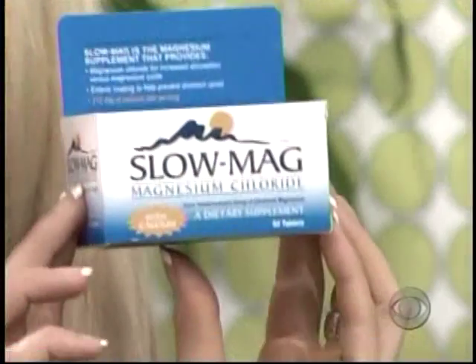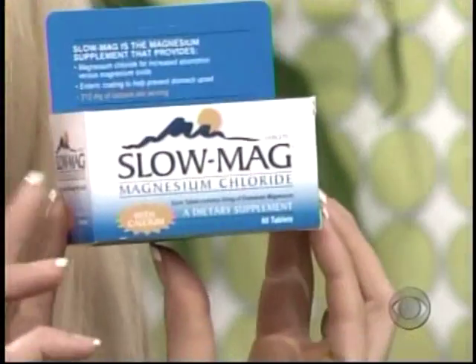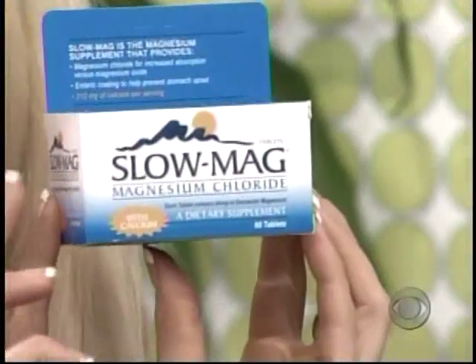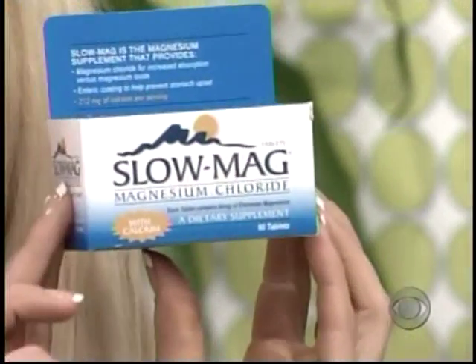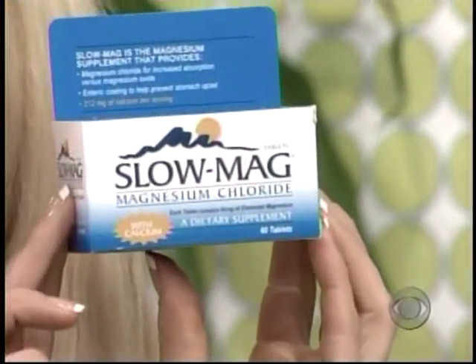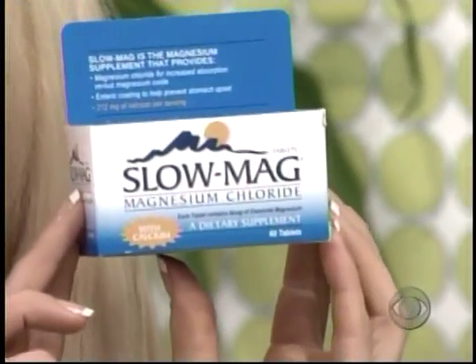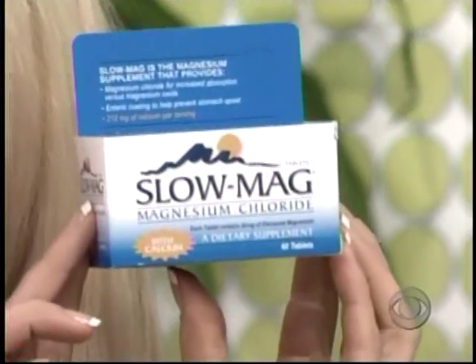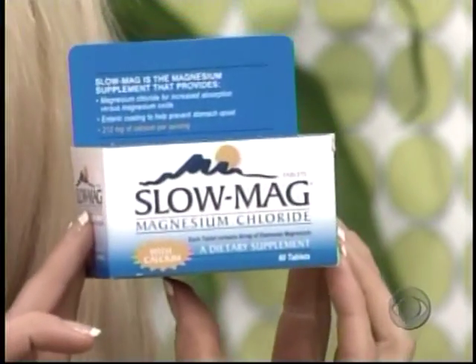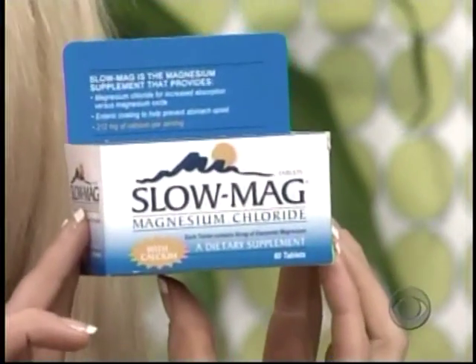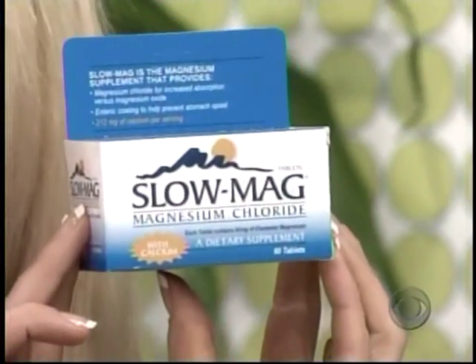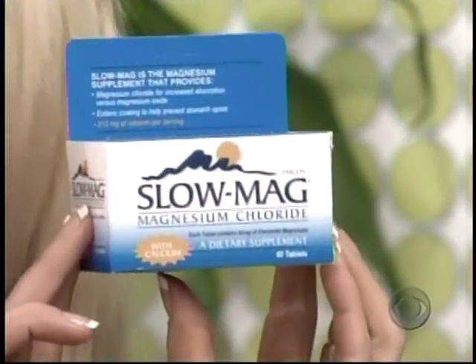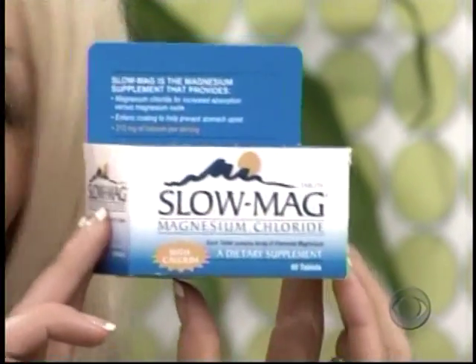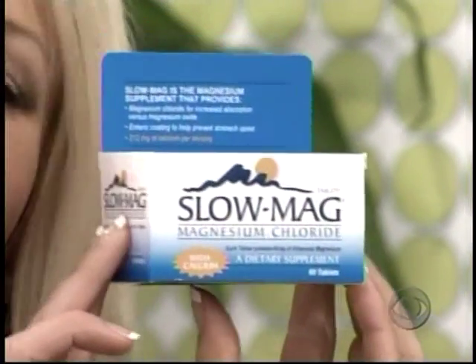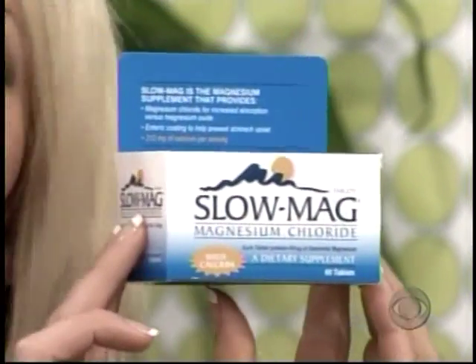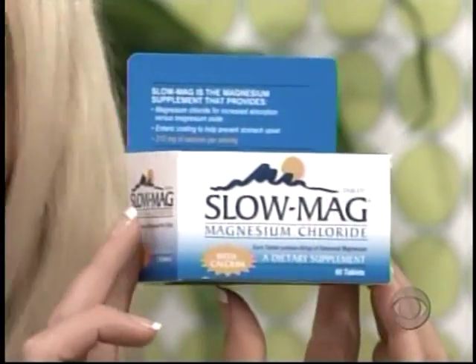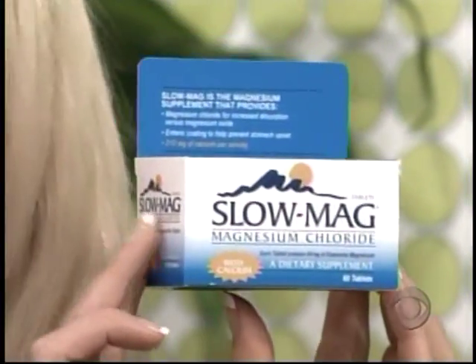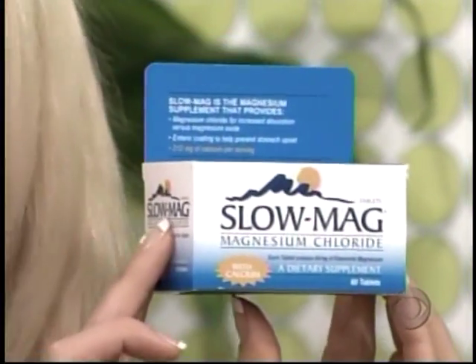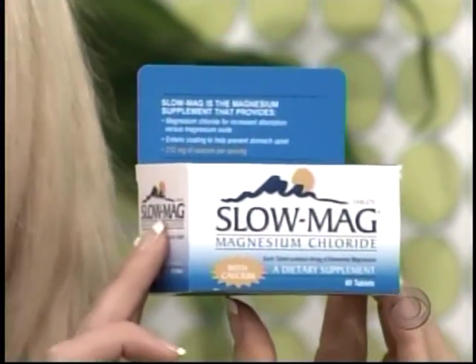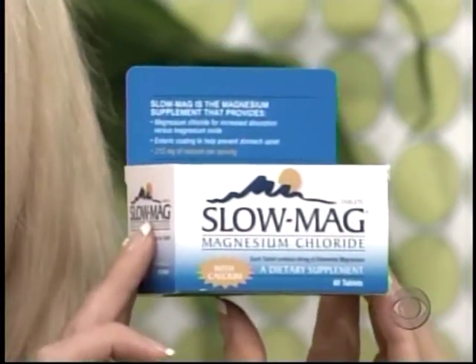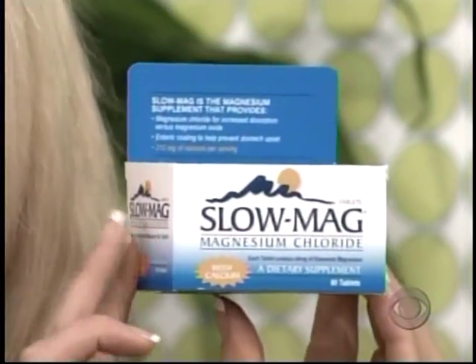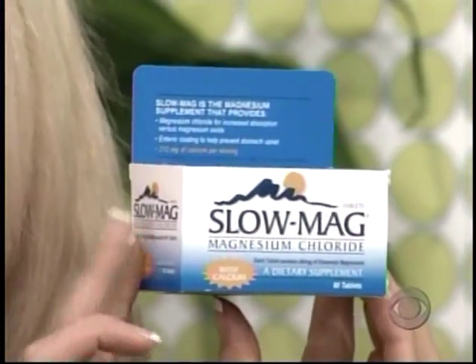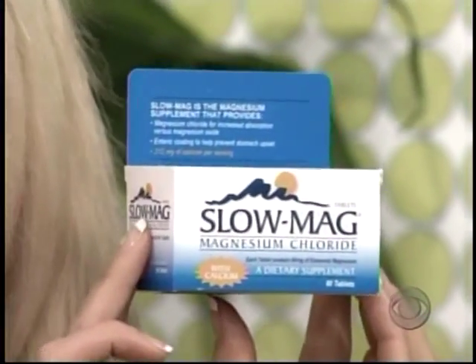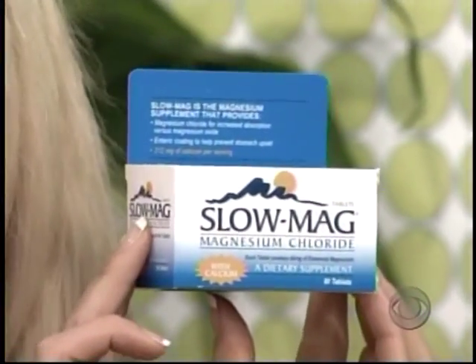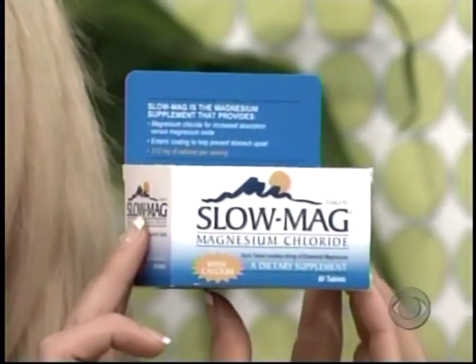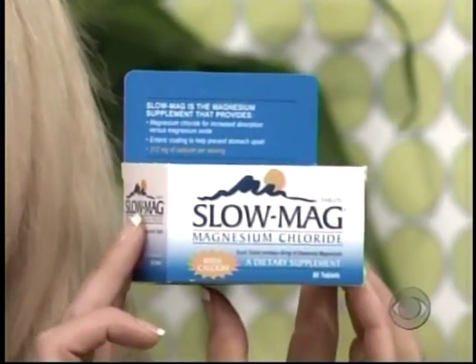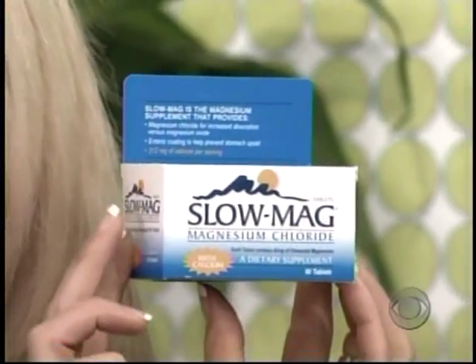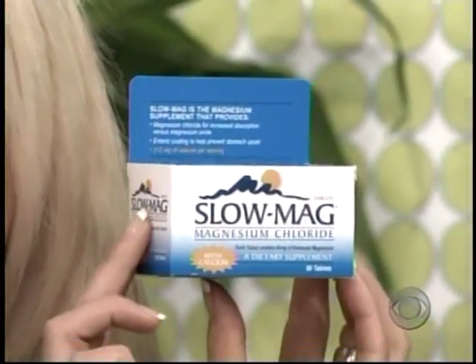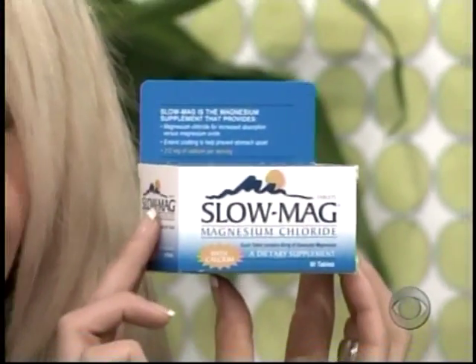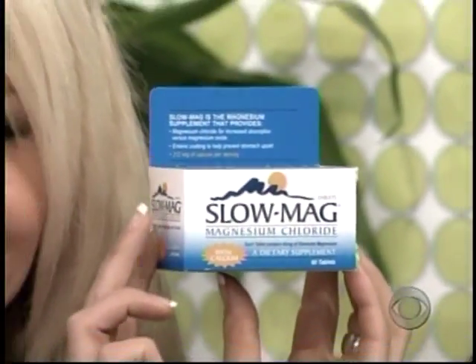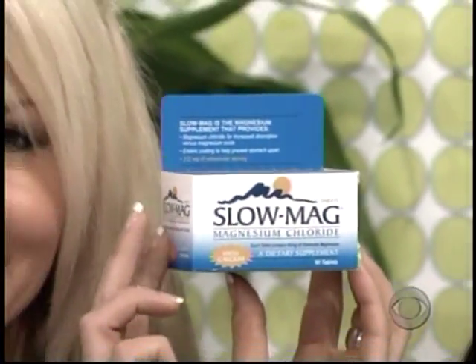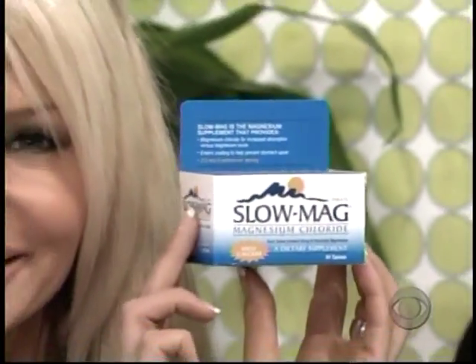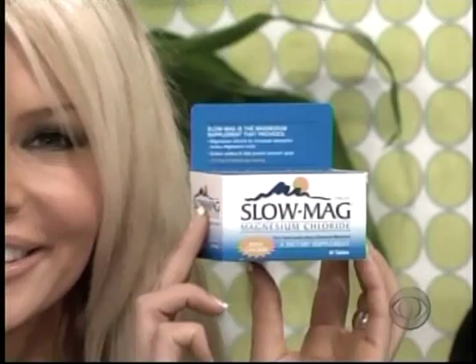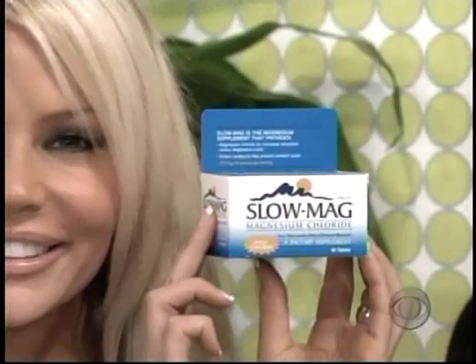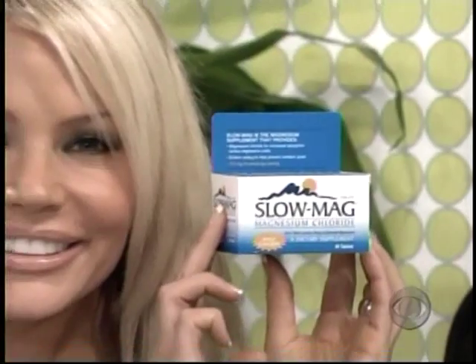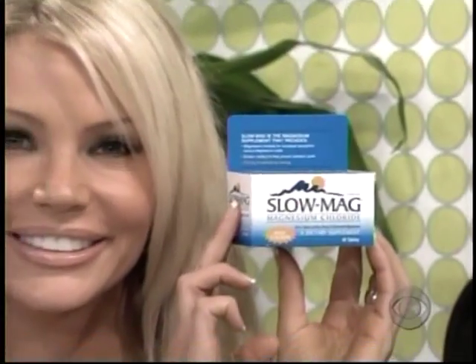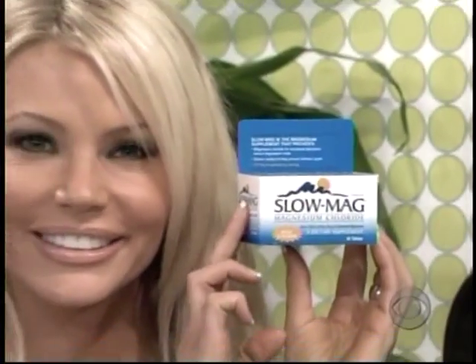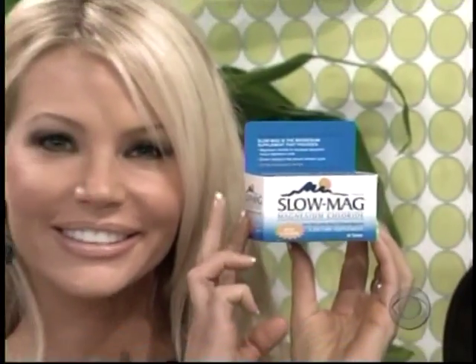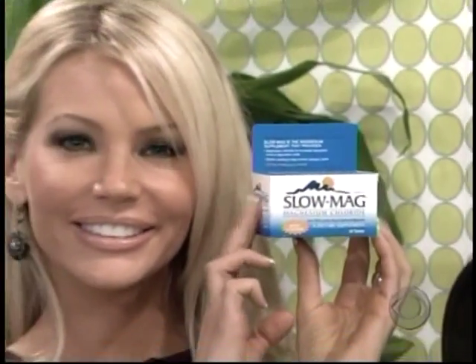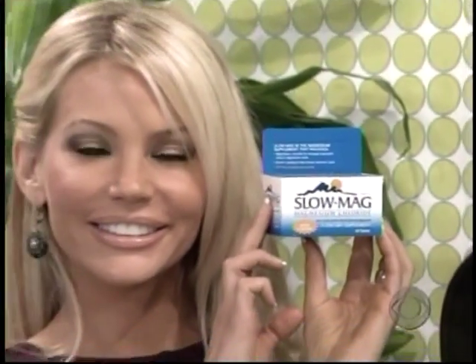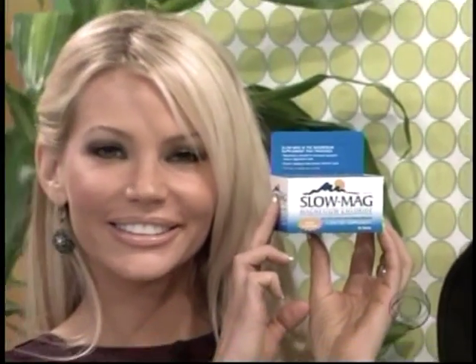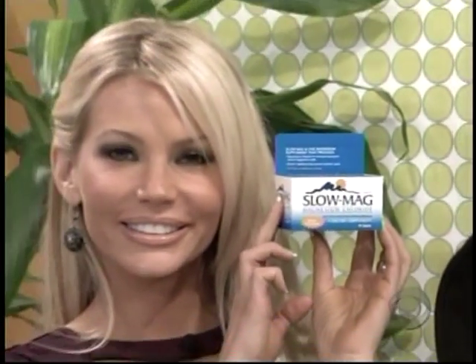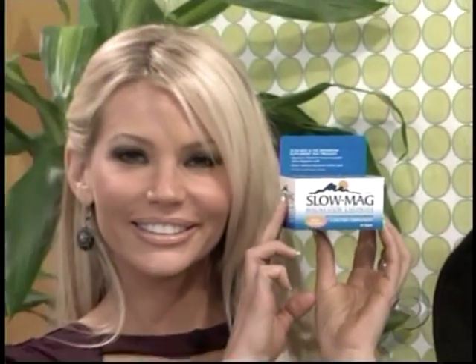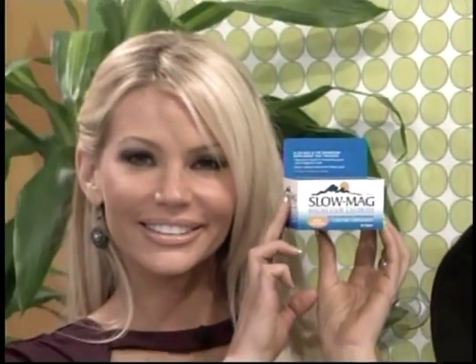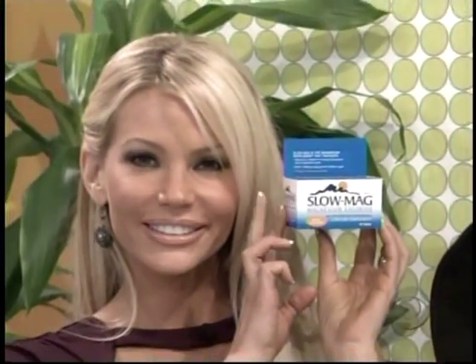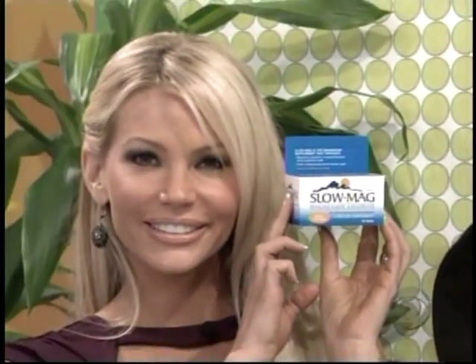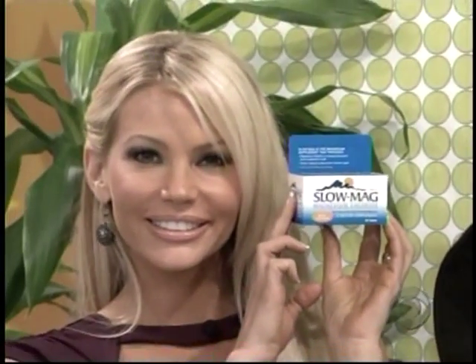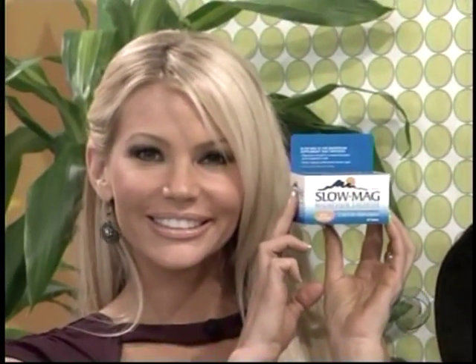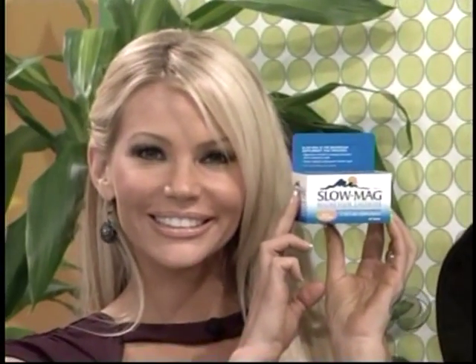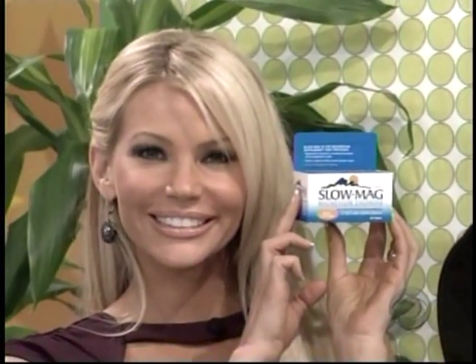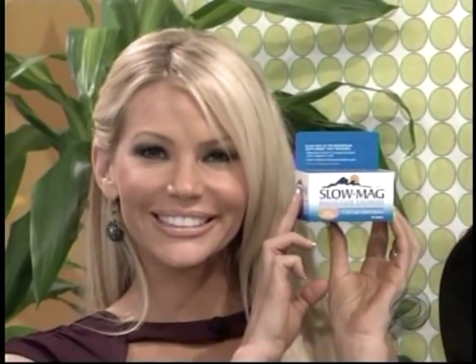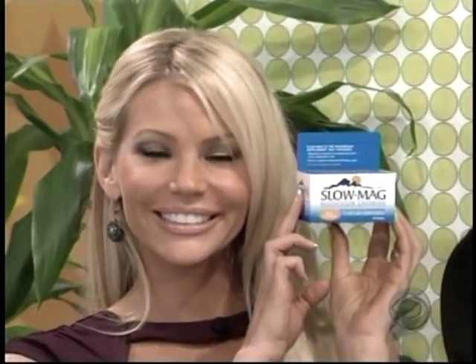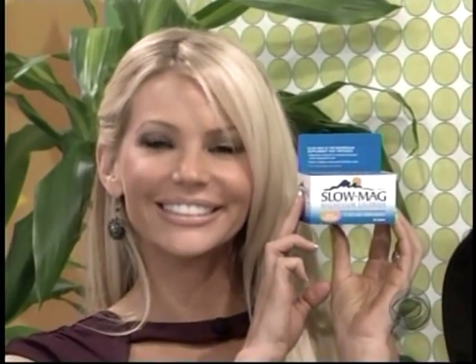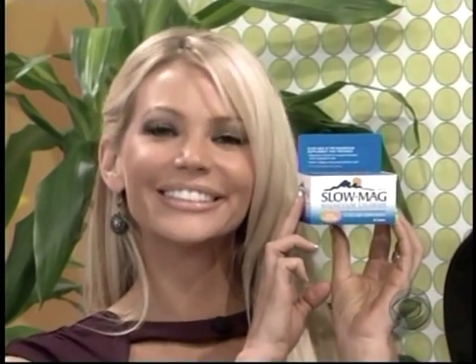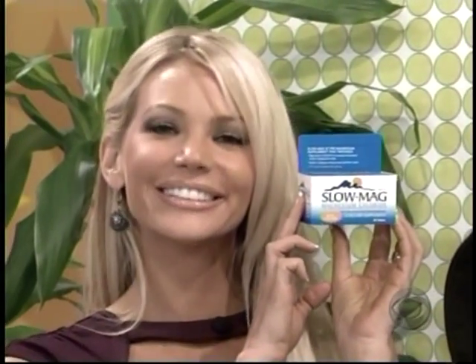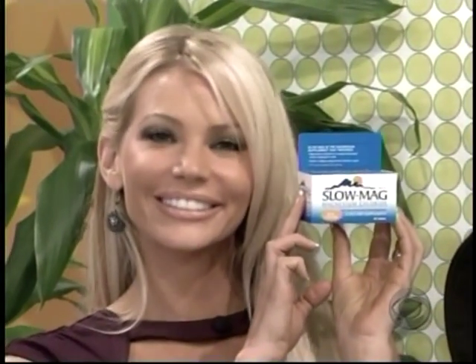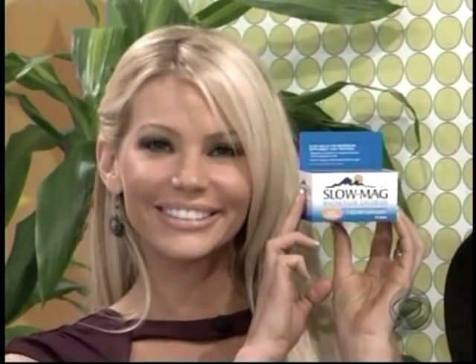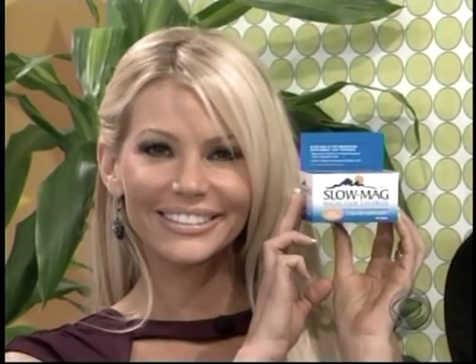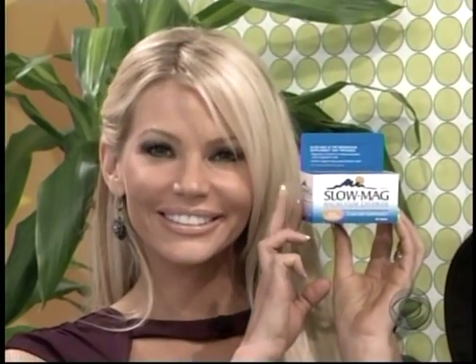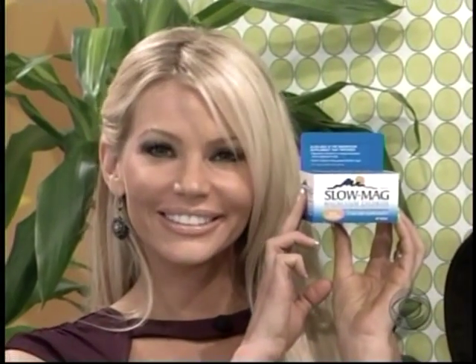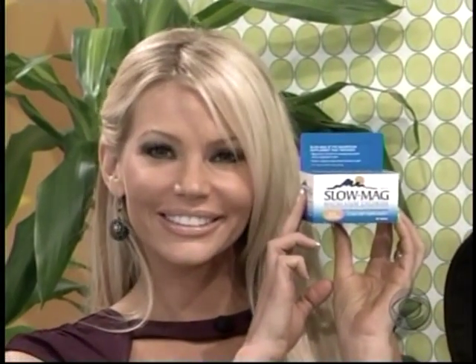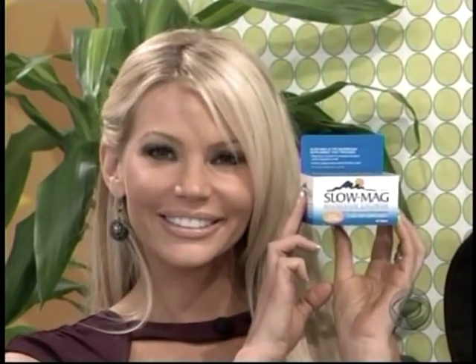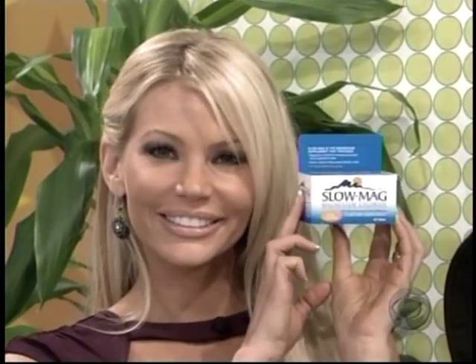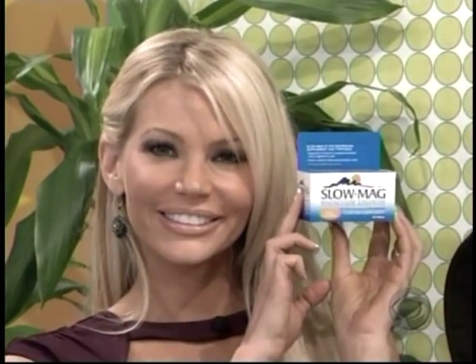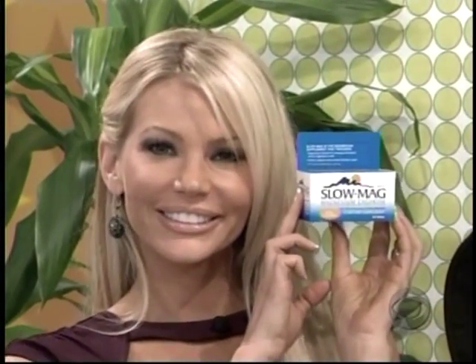Seven out of ten Americans don't get enough magnesium from their diet. Take Slow Mag tablets — one of the best ways to get the magnesium you need.